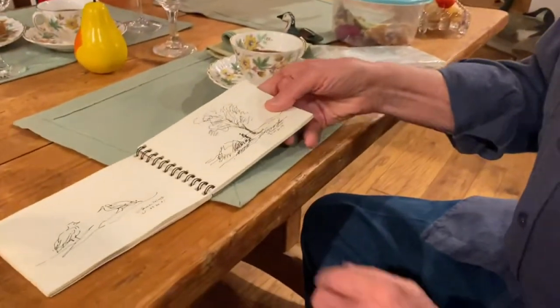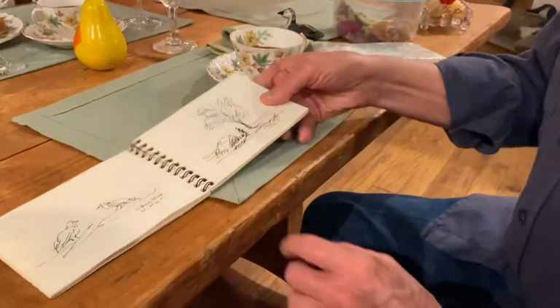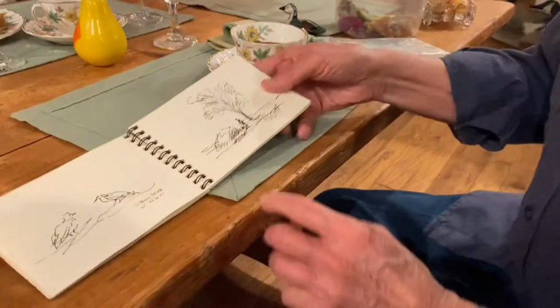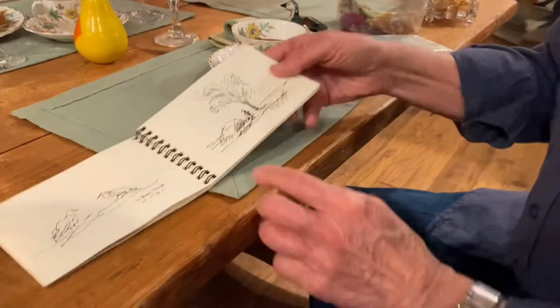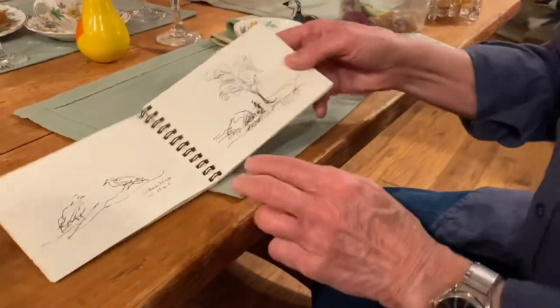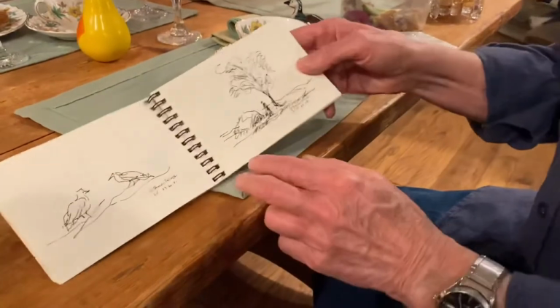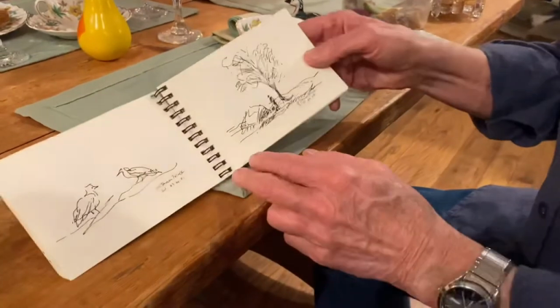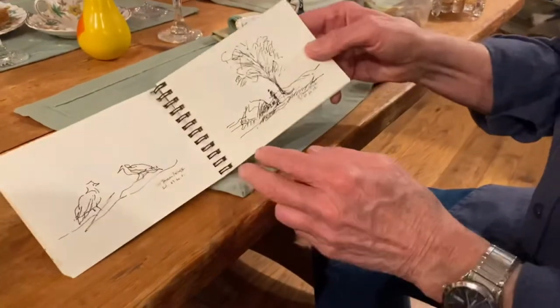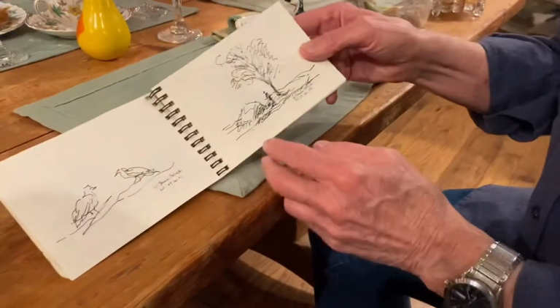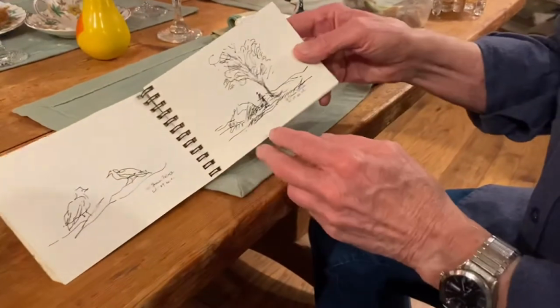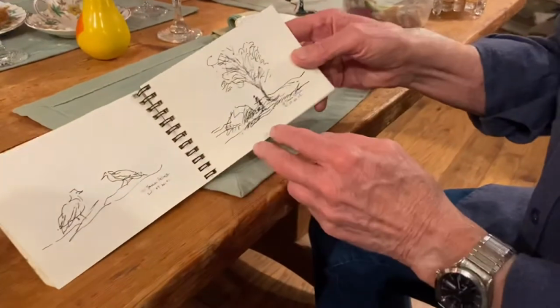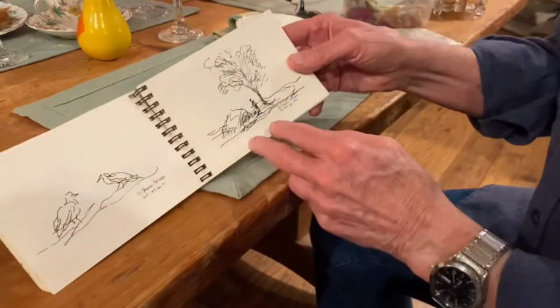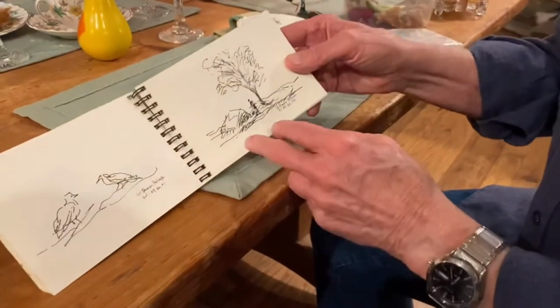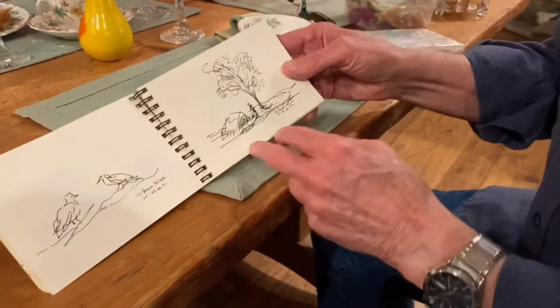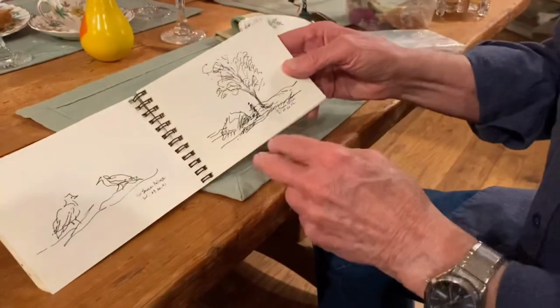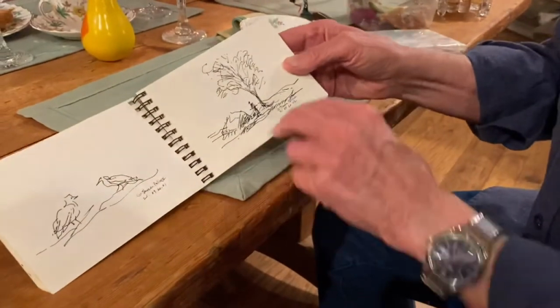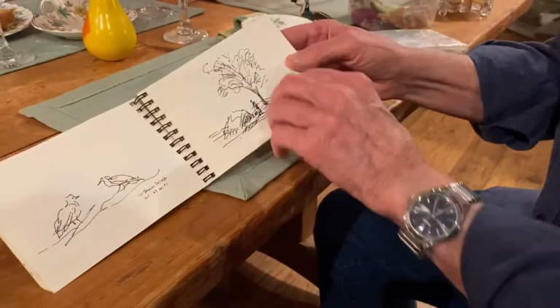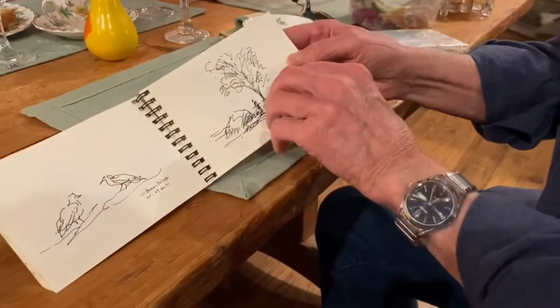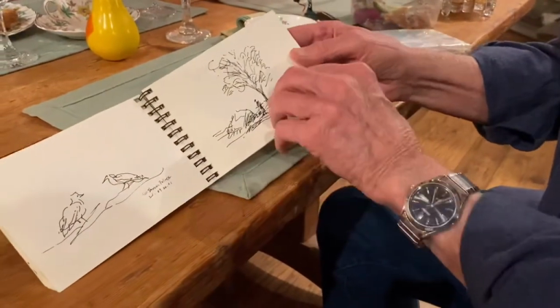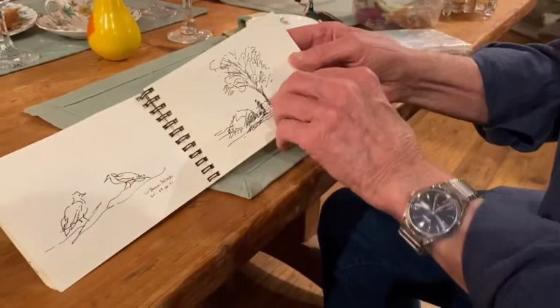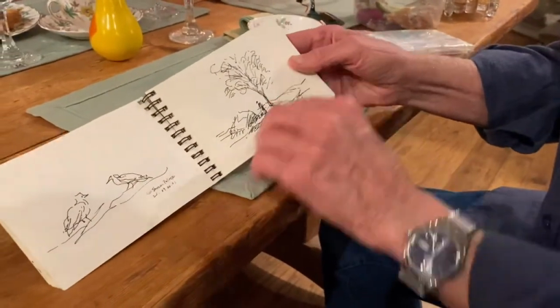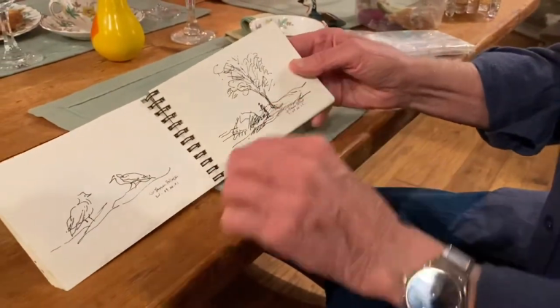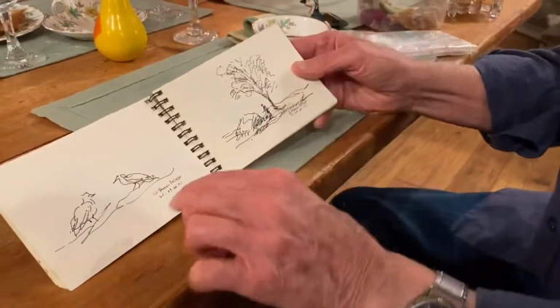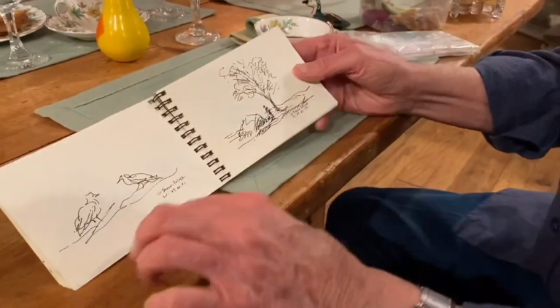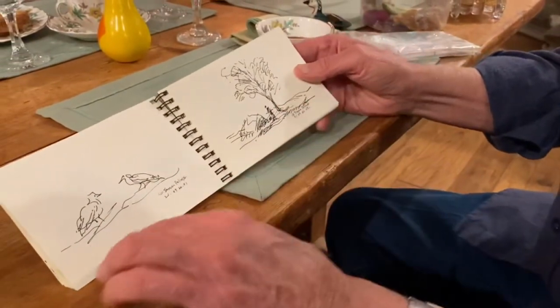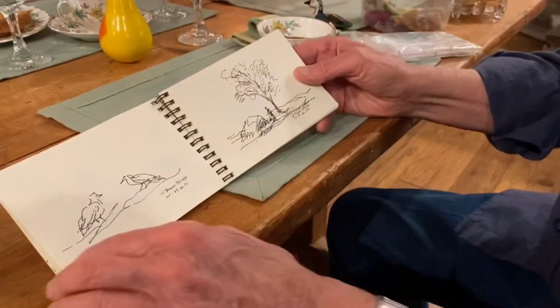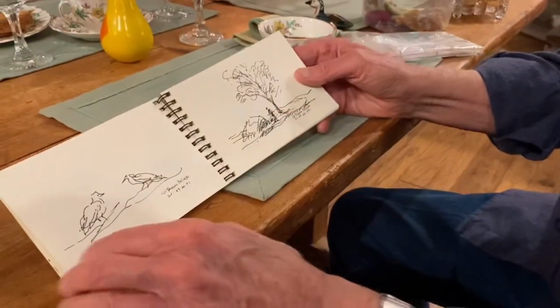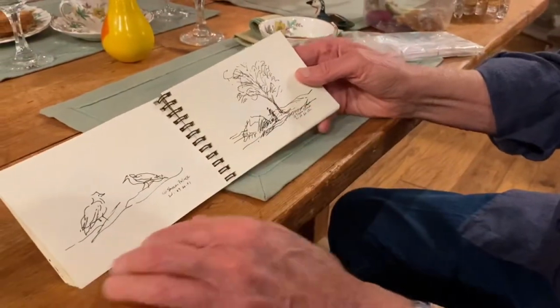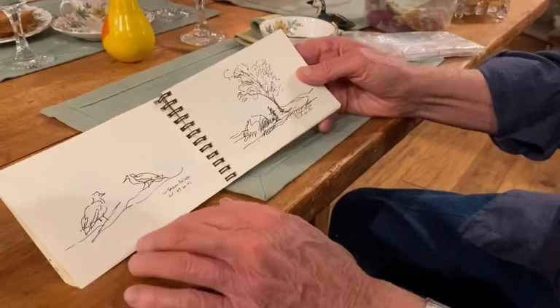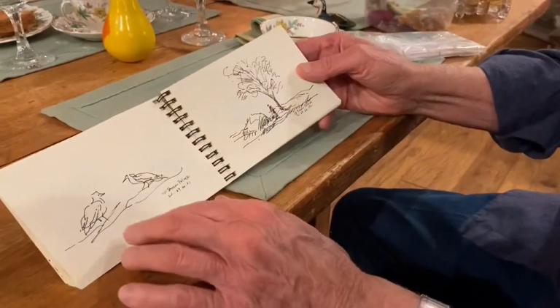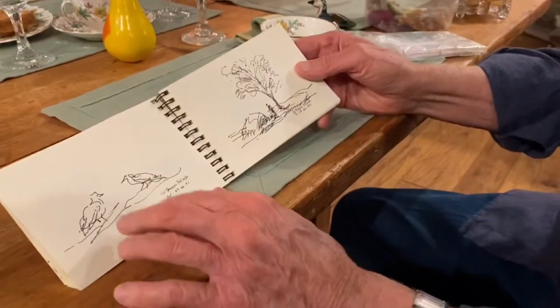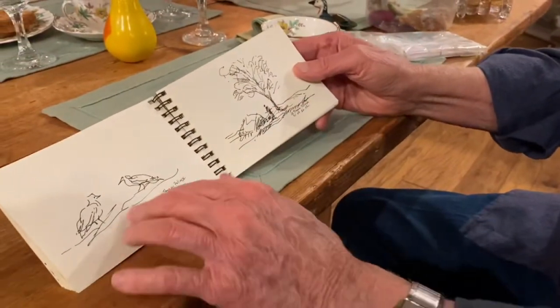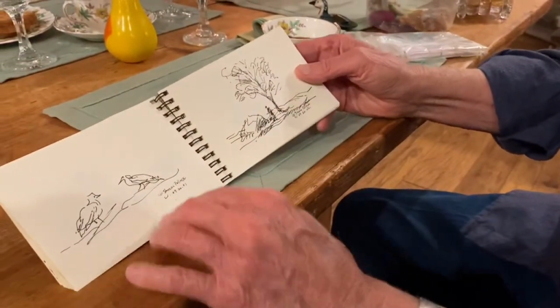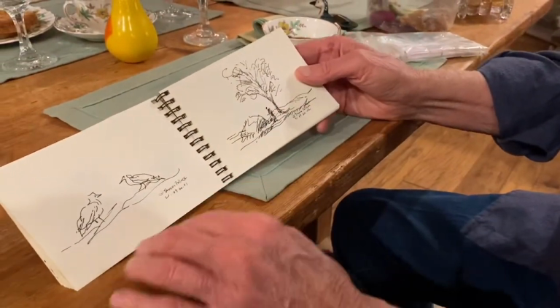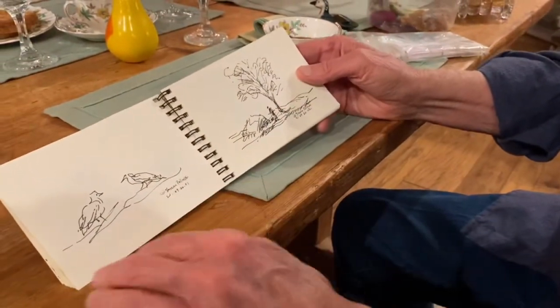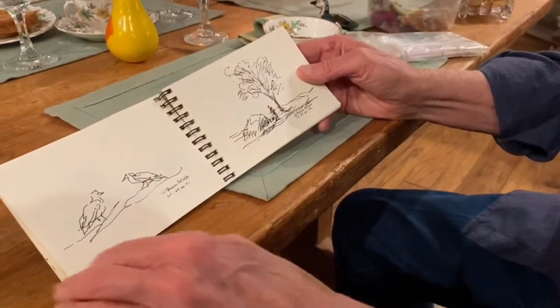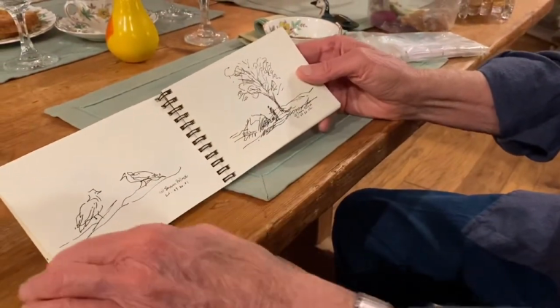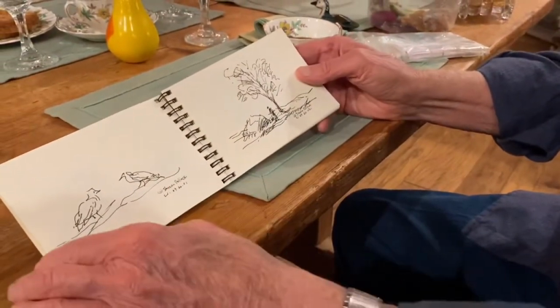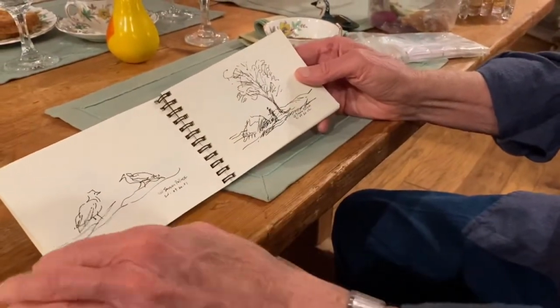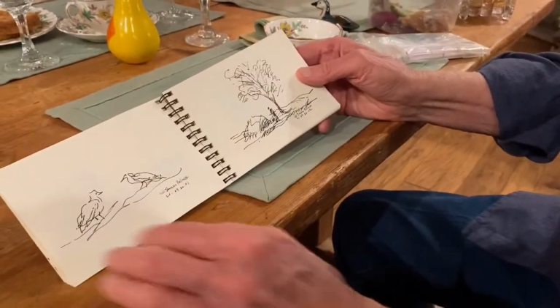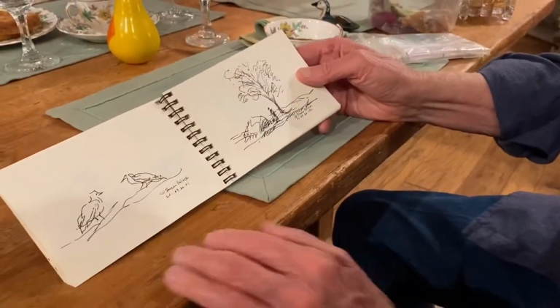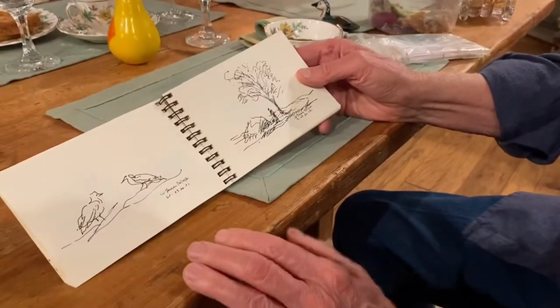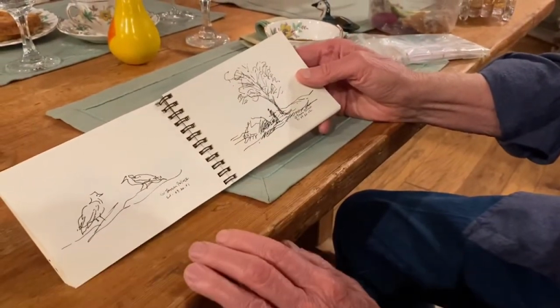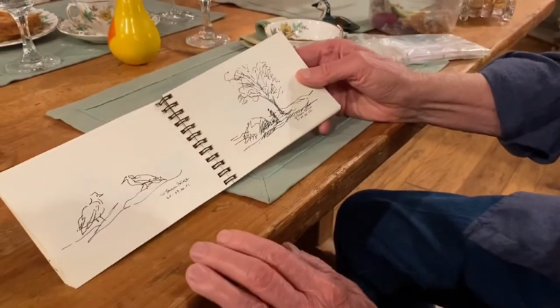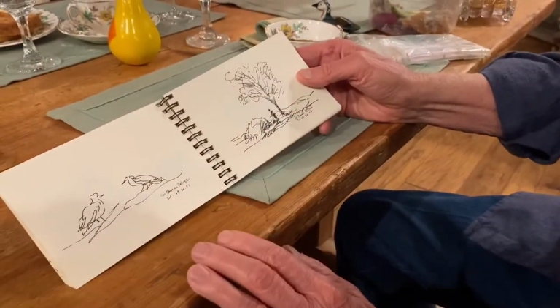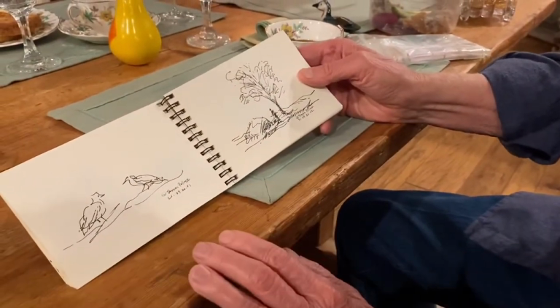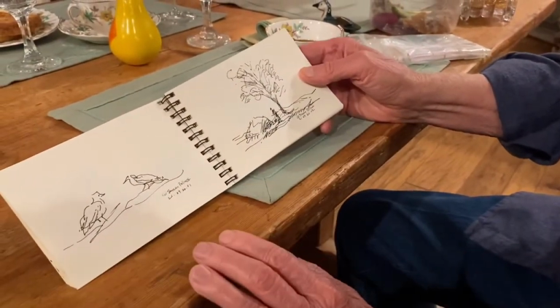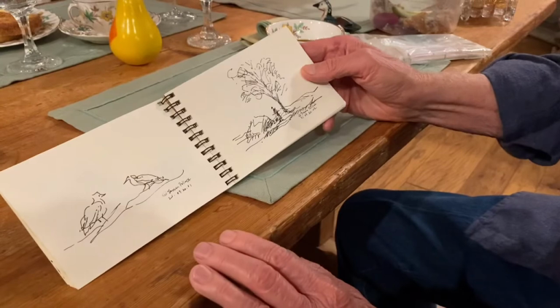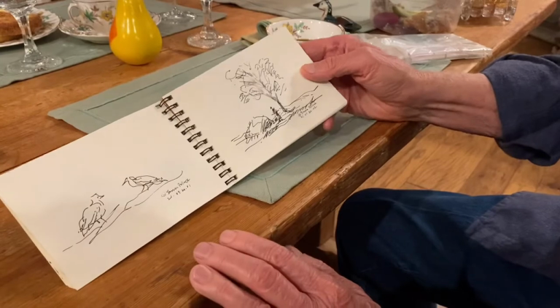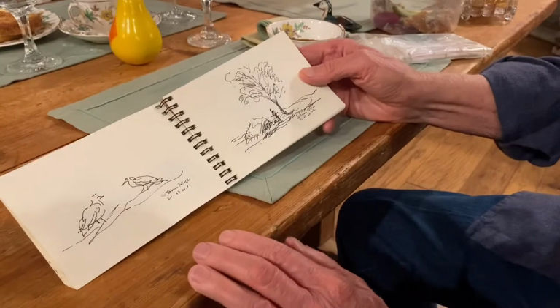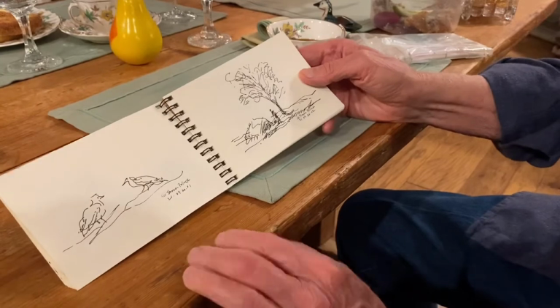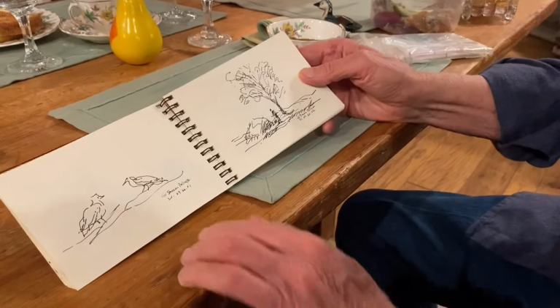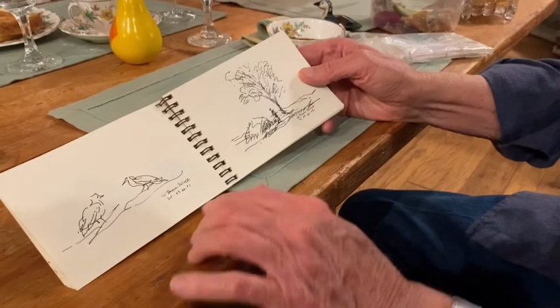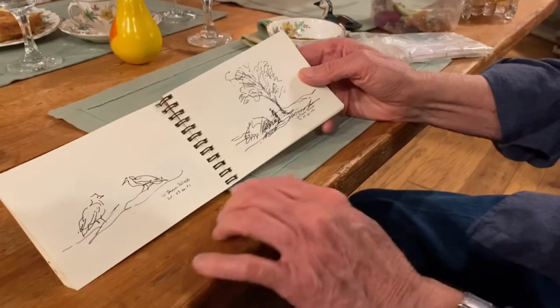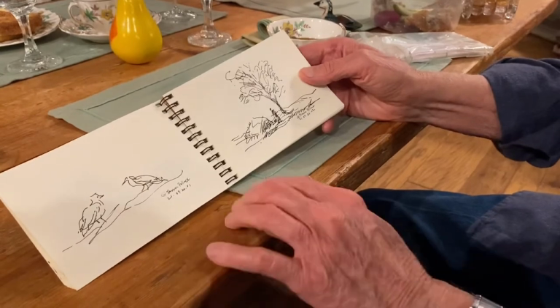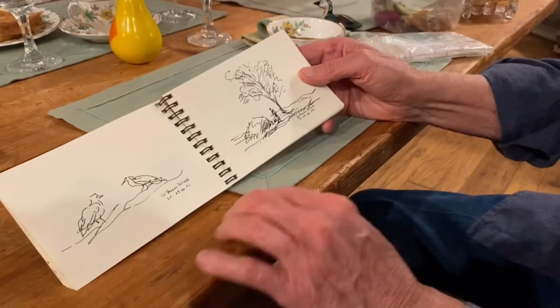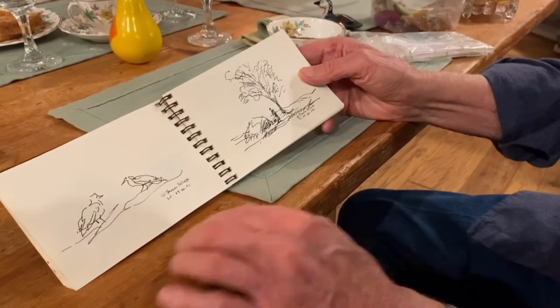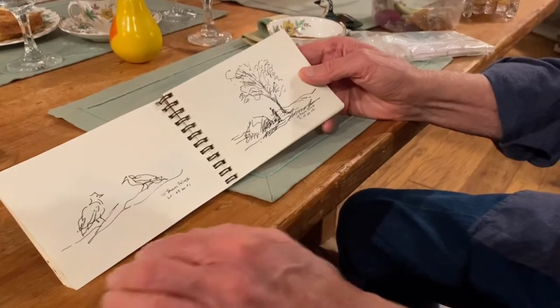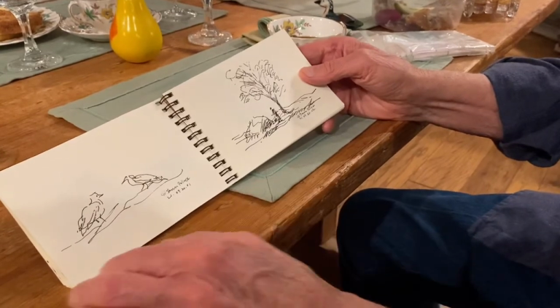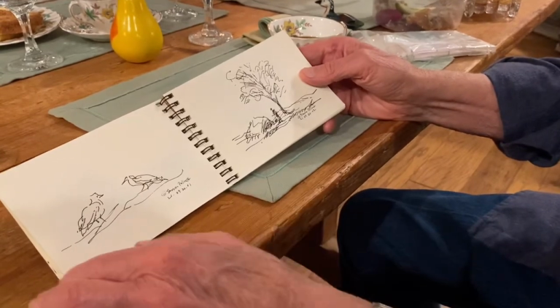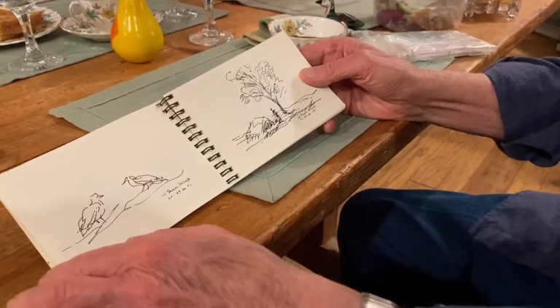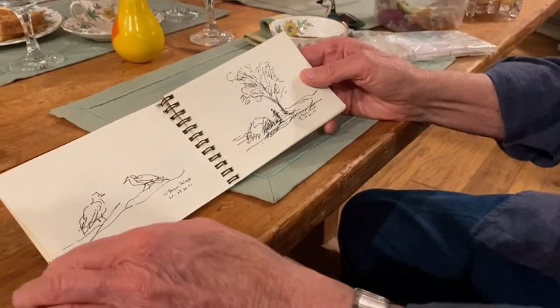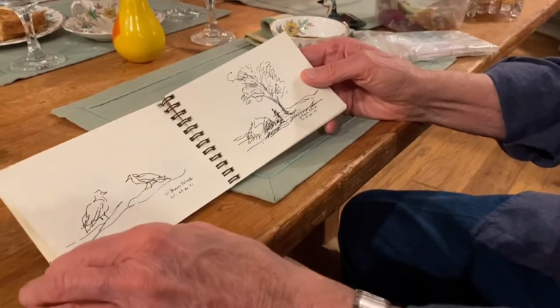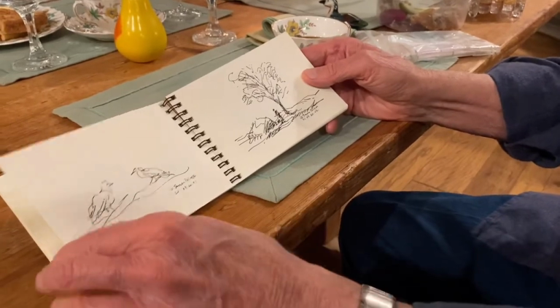Here's some pen and inks. There were some birds out waddling around in the water and I just made quick sketches of them.